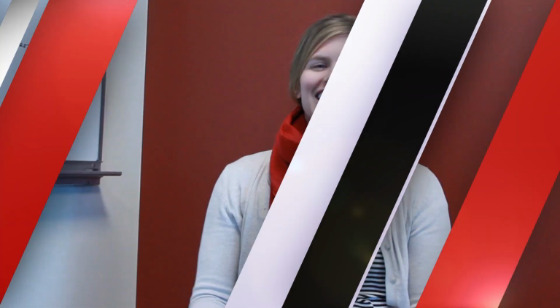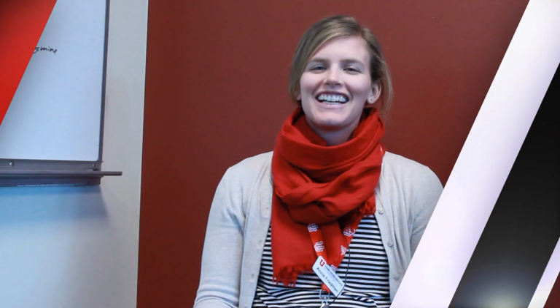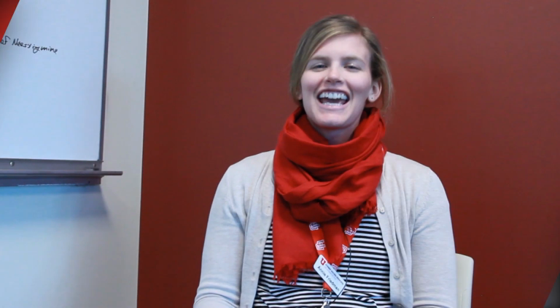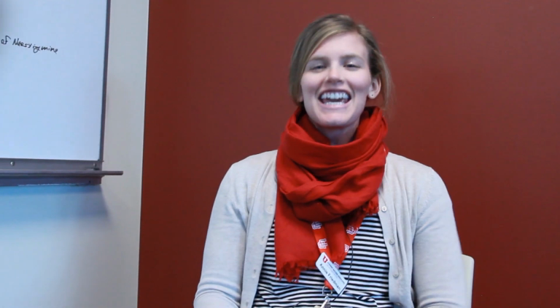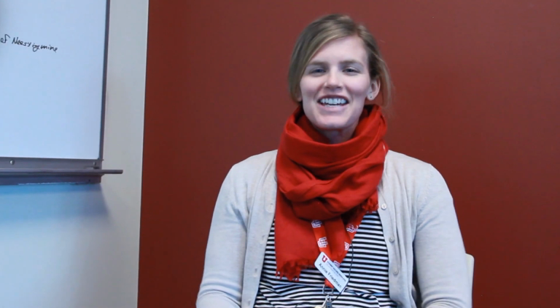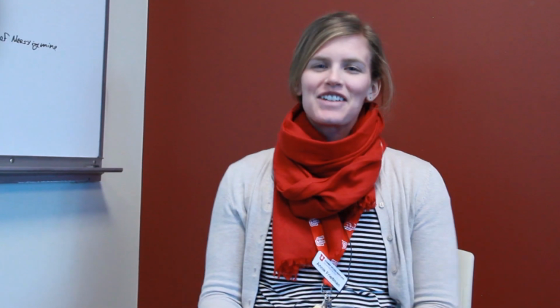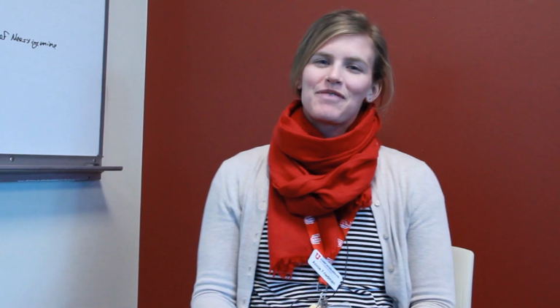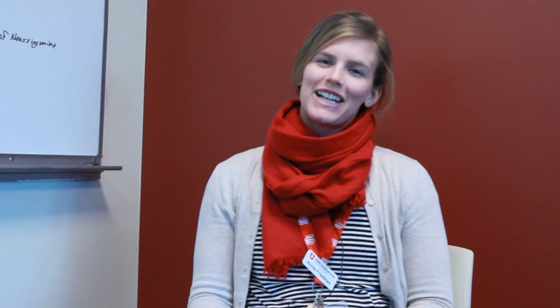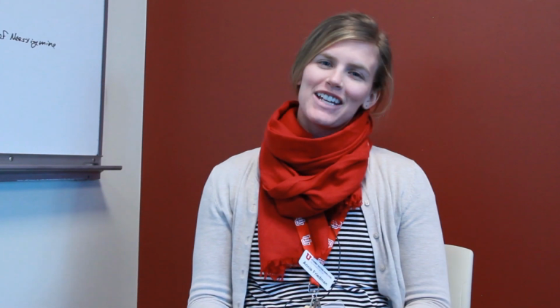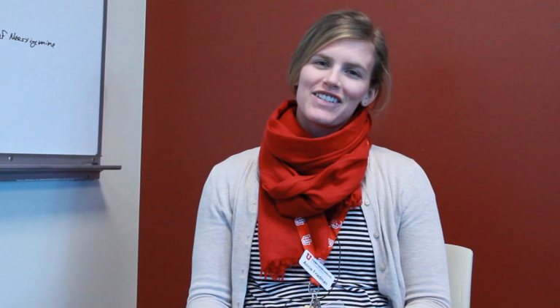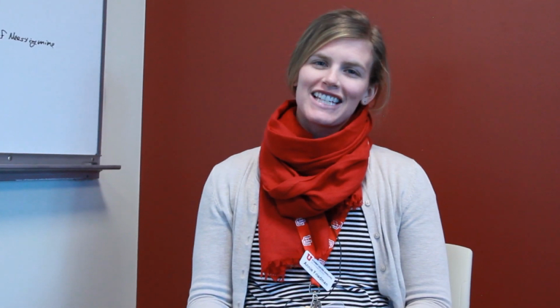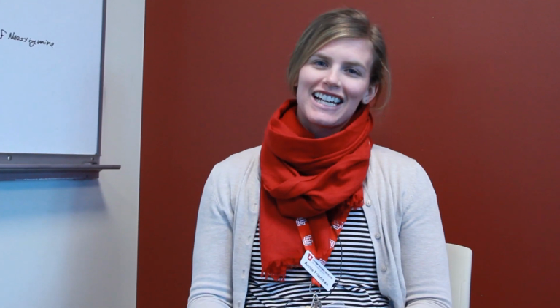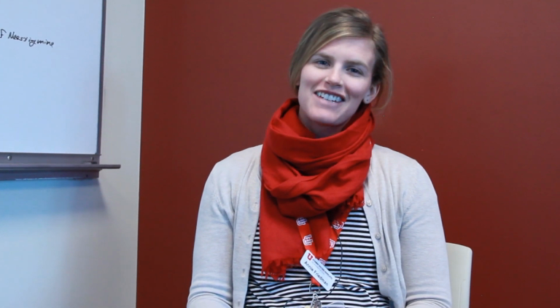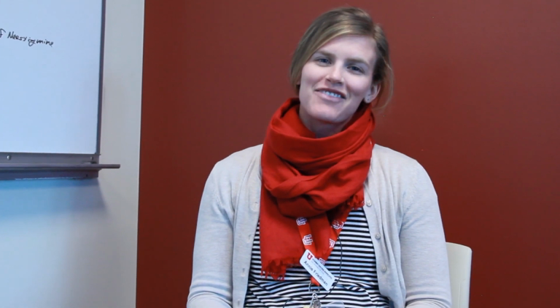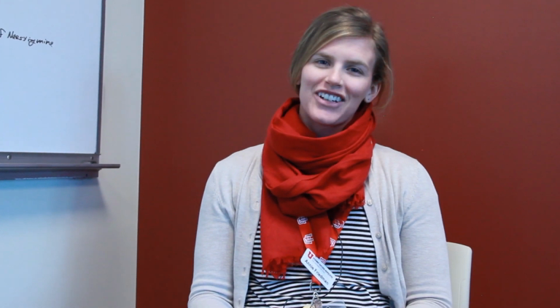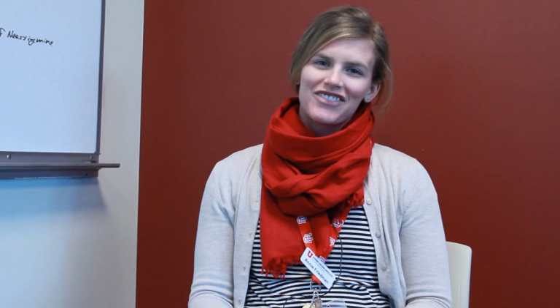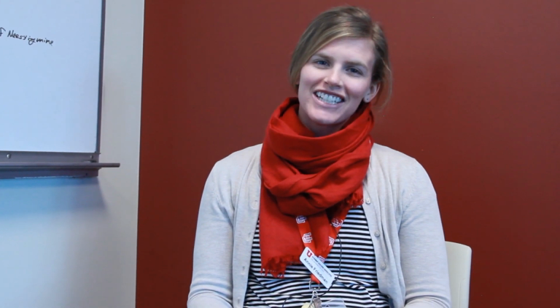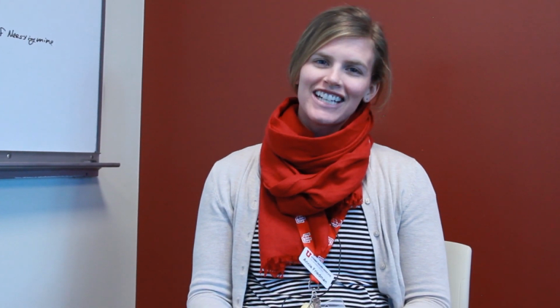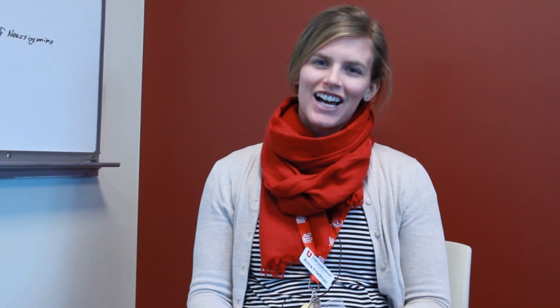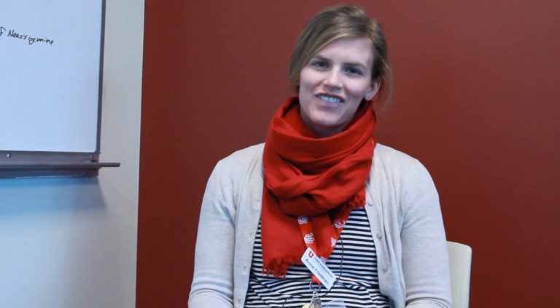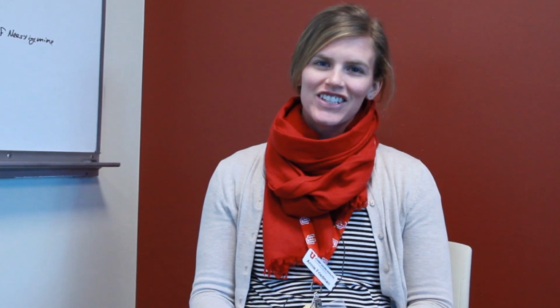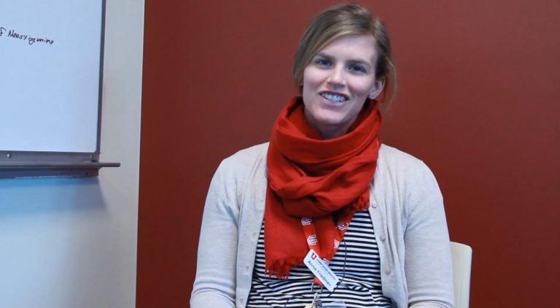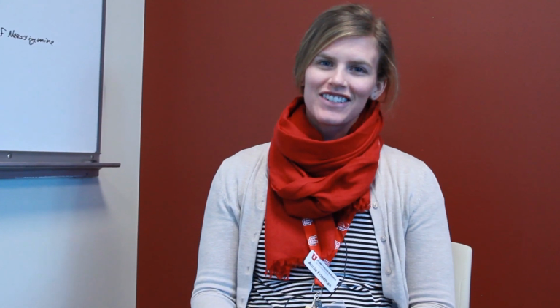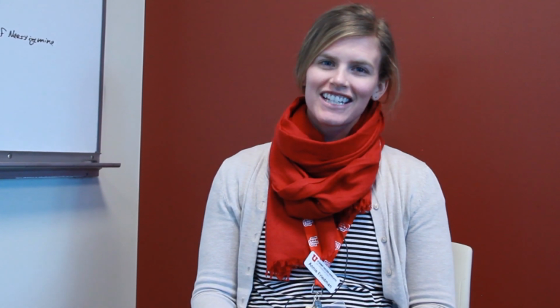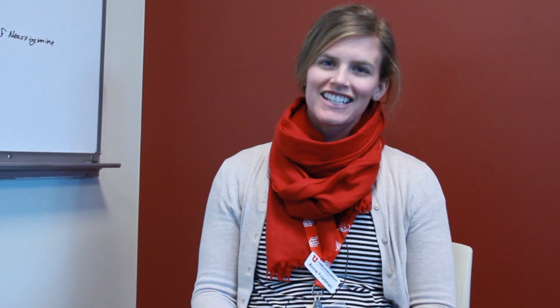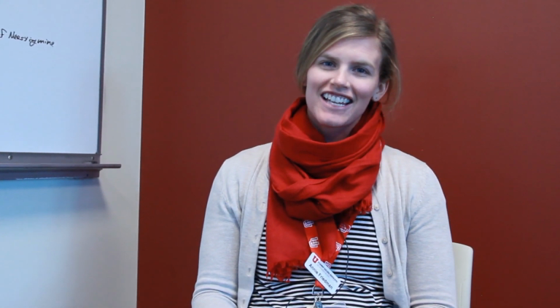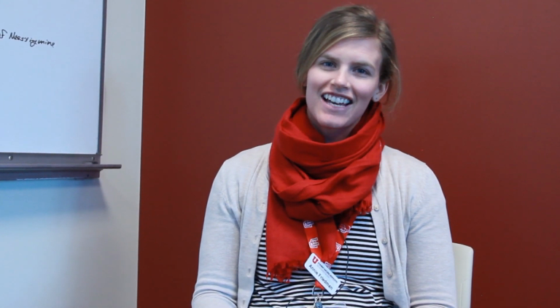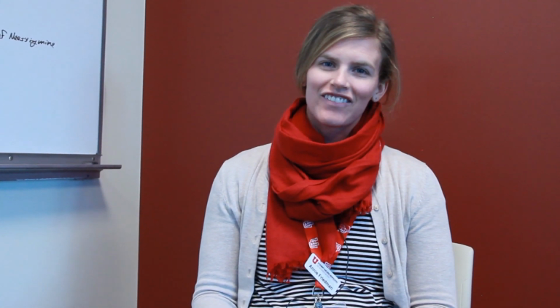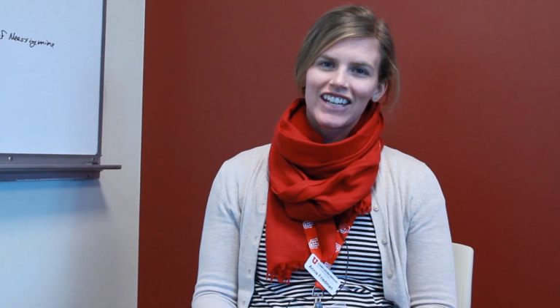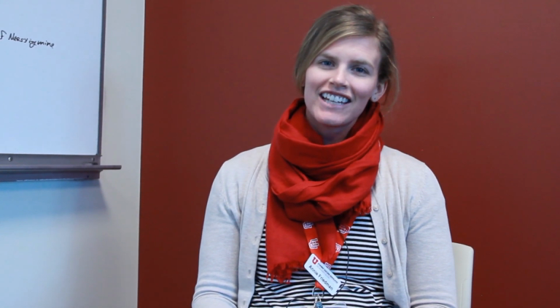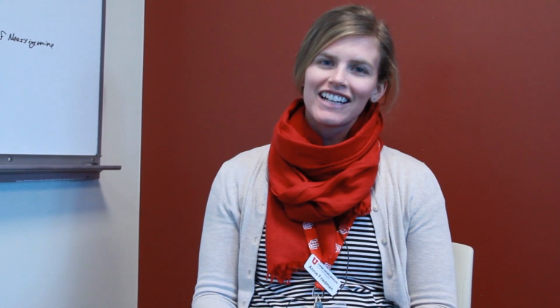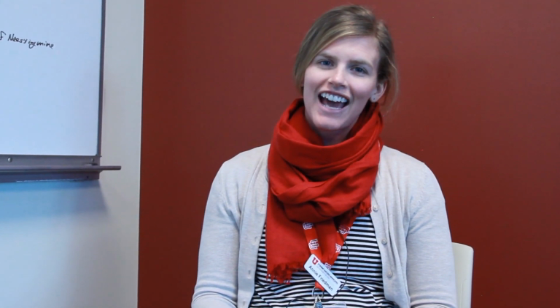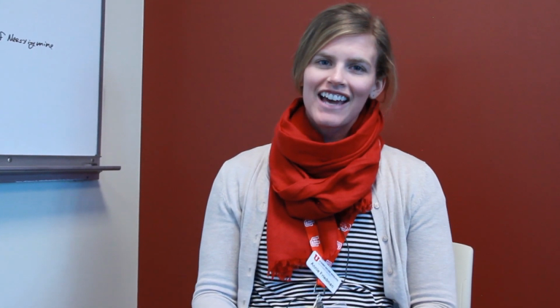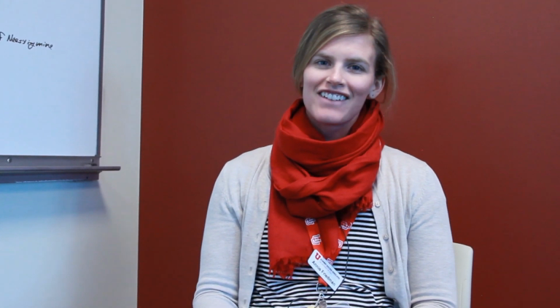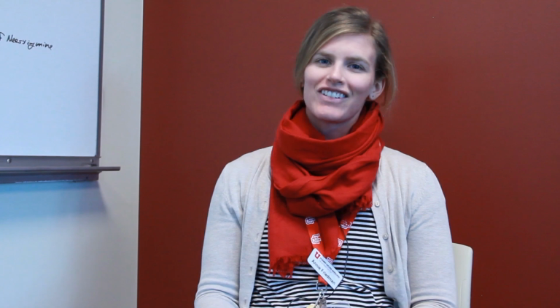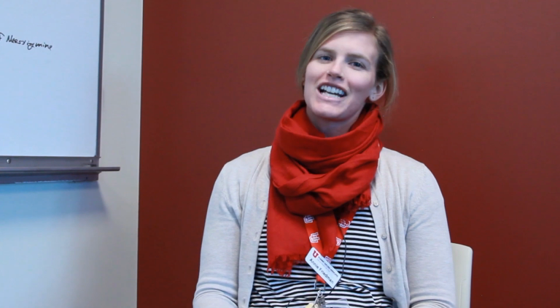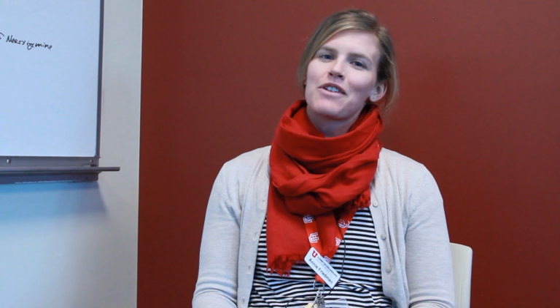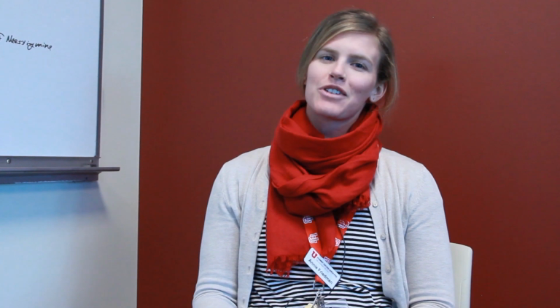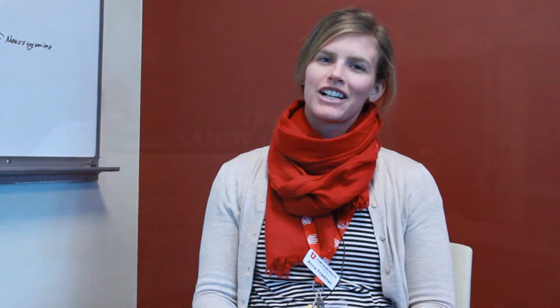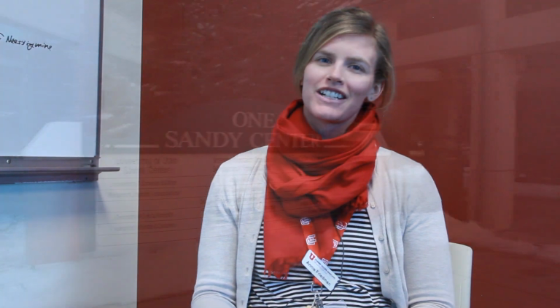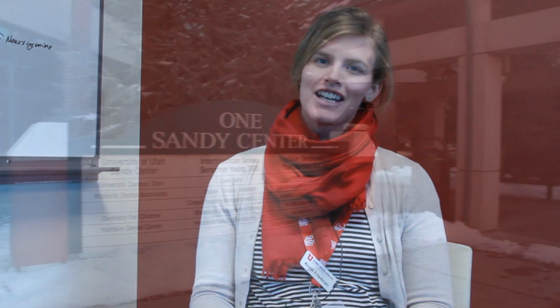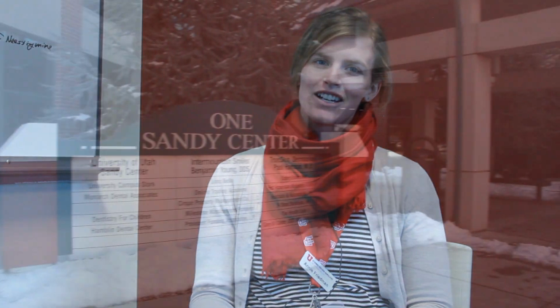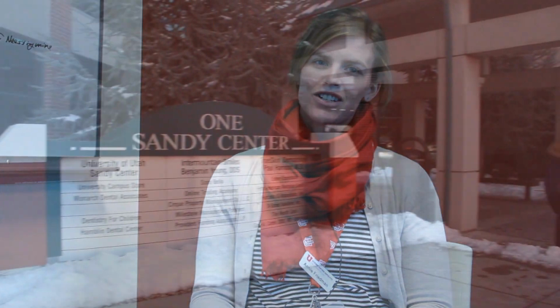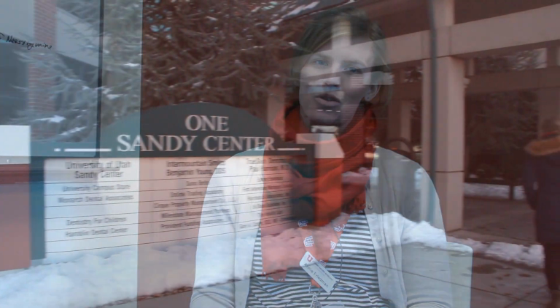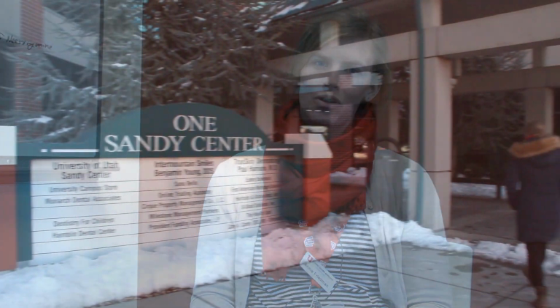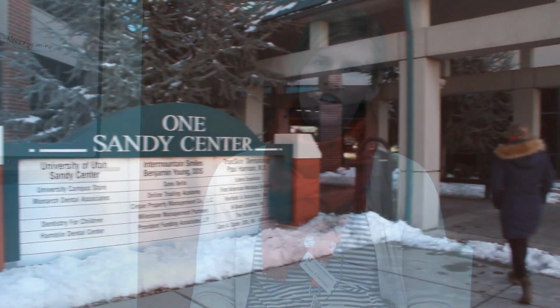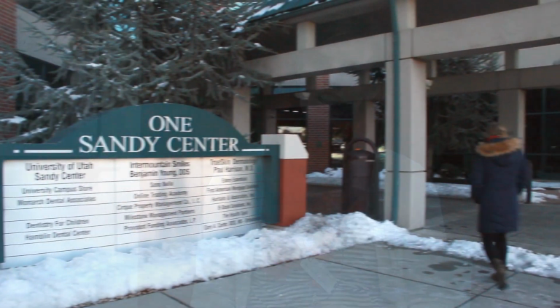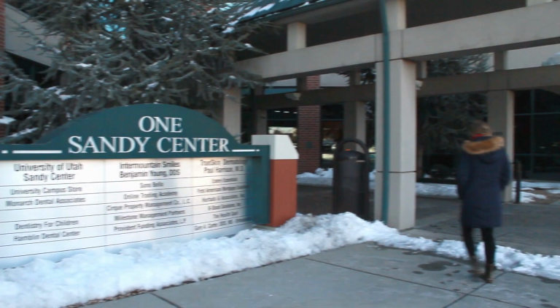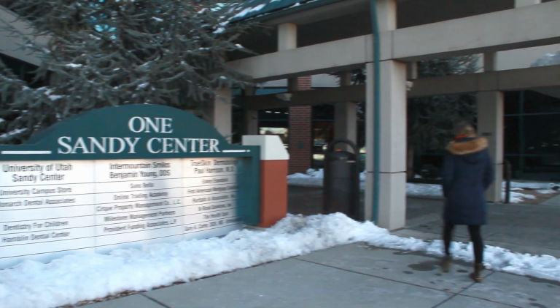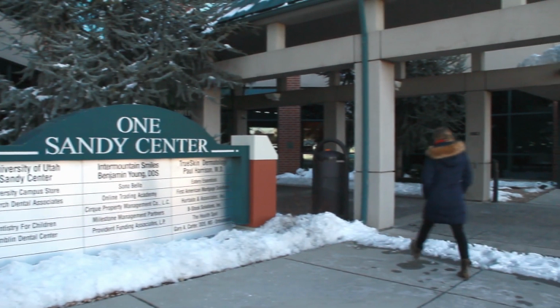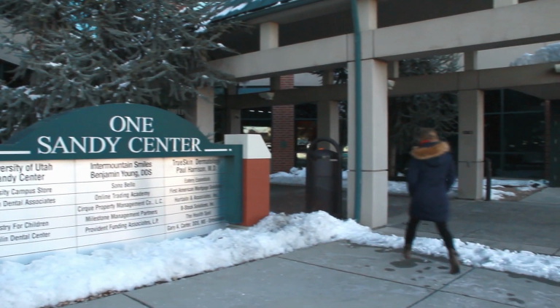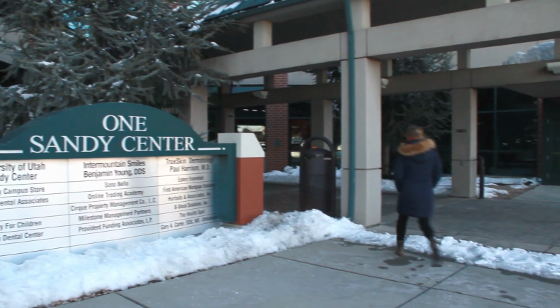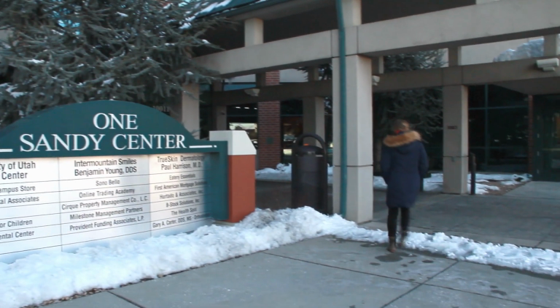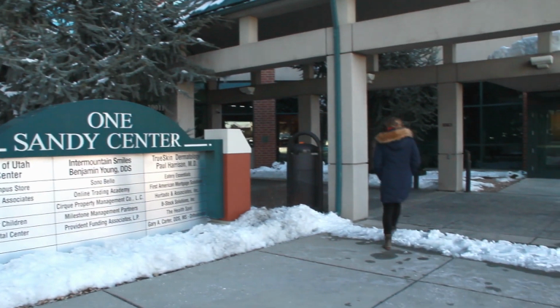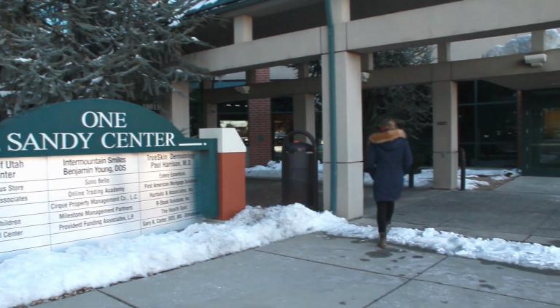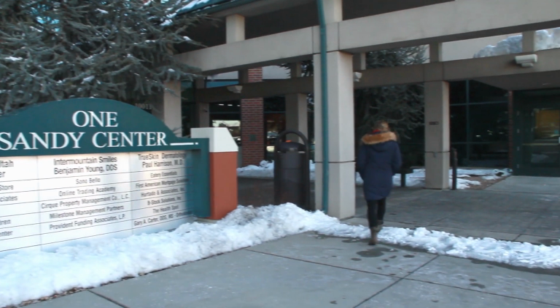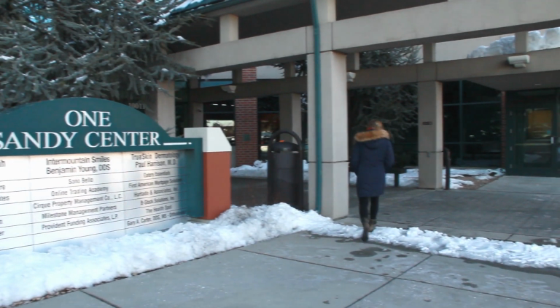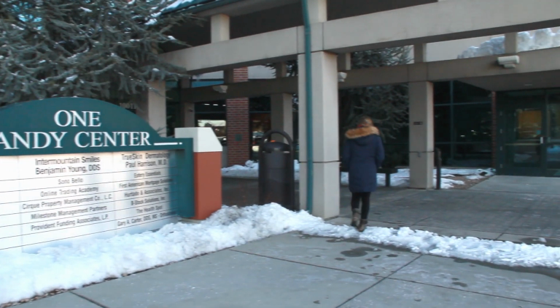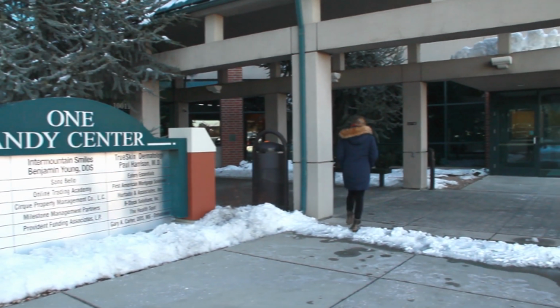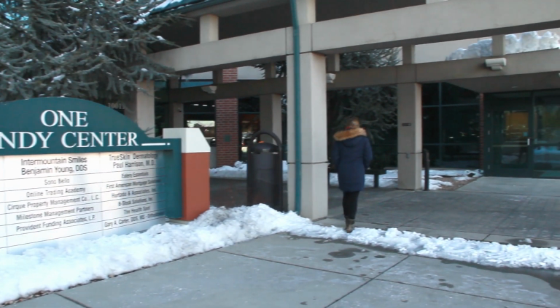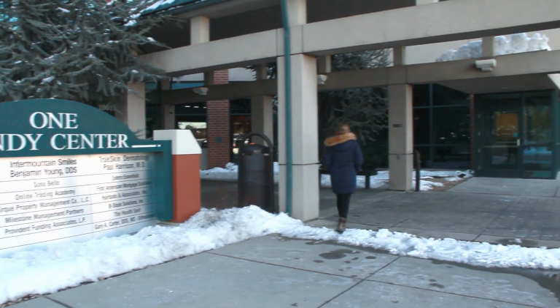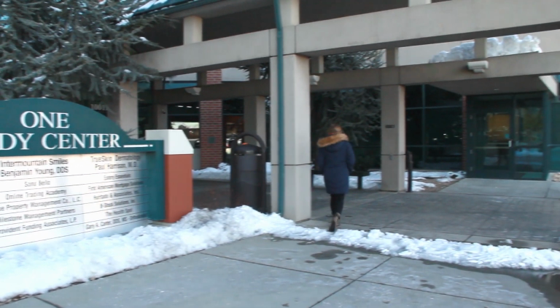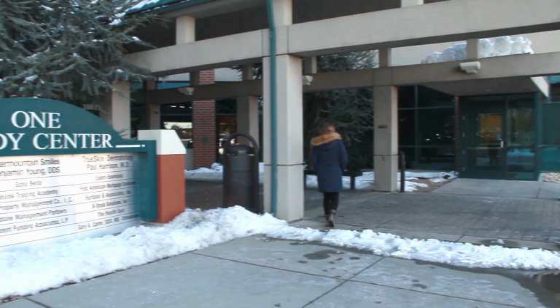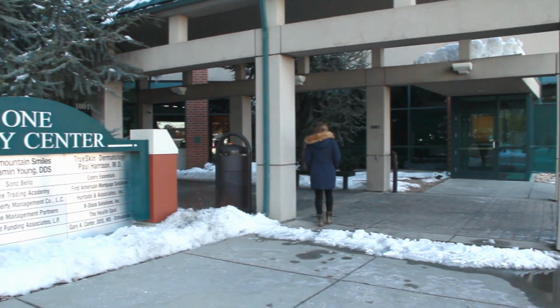Hey, my name is Annie Friedman. I'm a student success advocate and right now we're going to take a tour of the University of Utah Sandy Center.